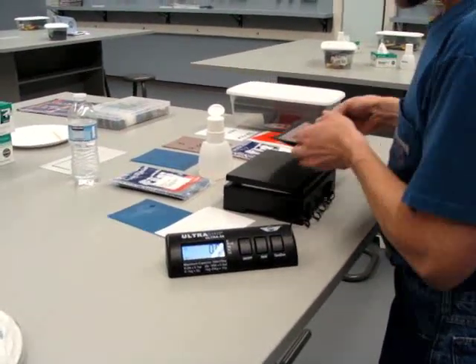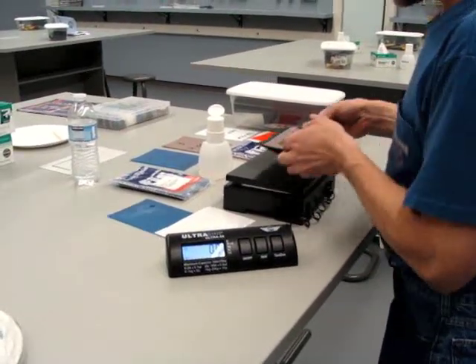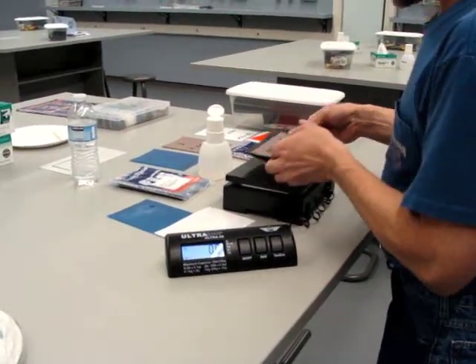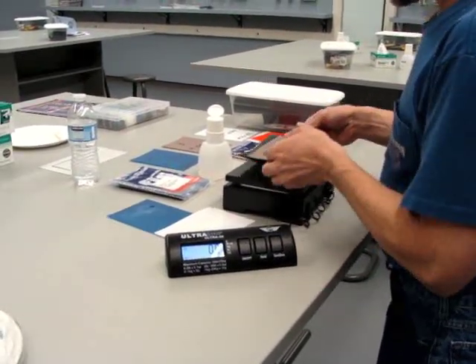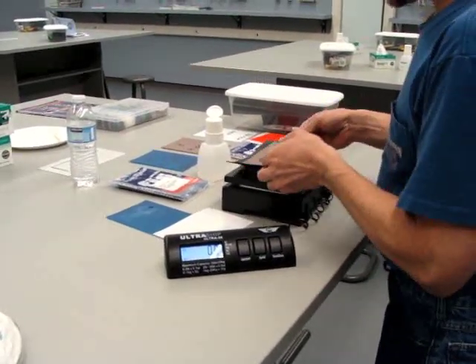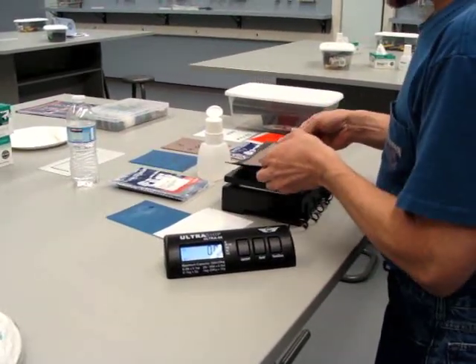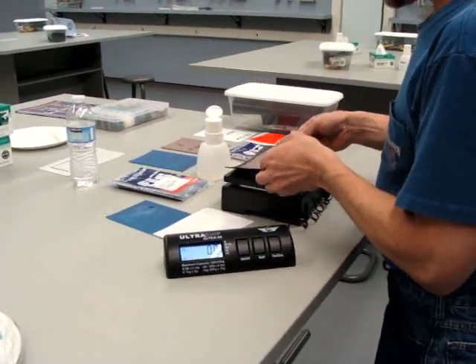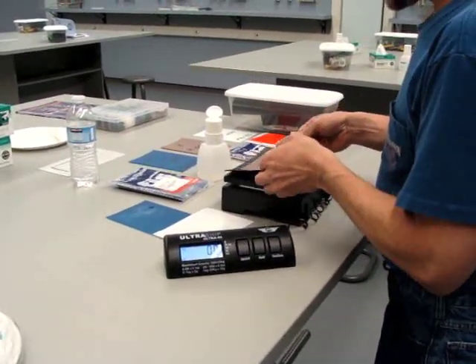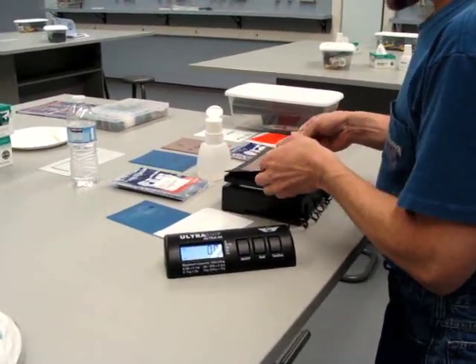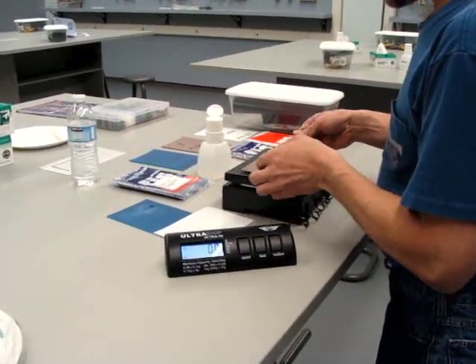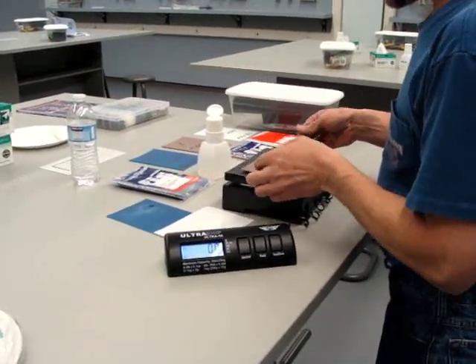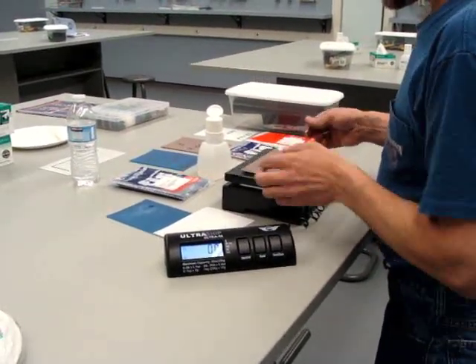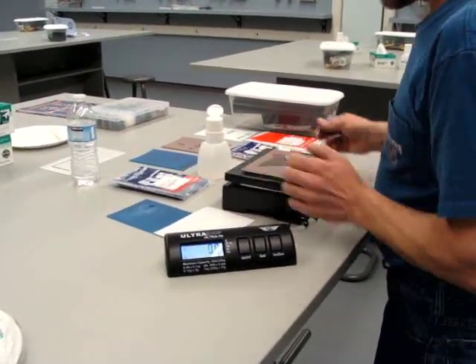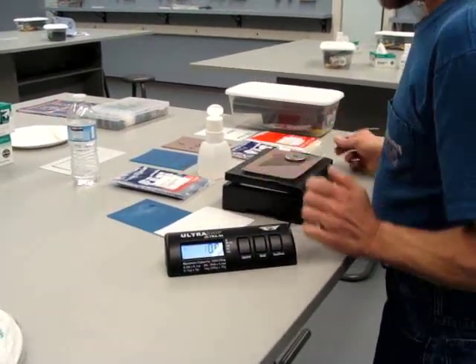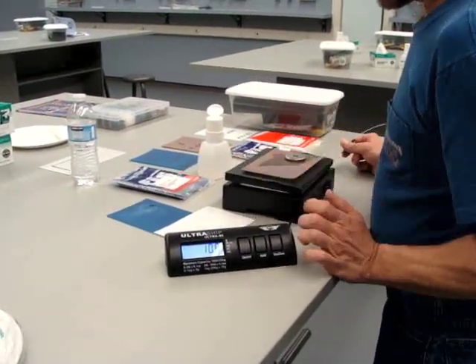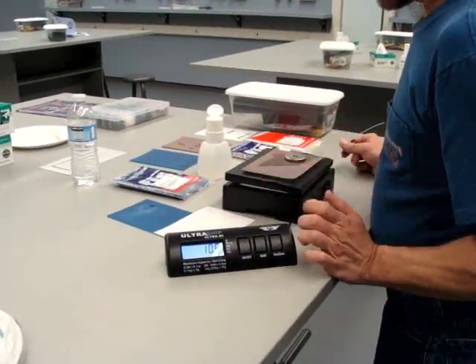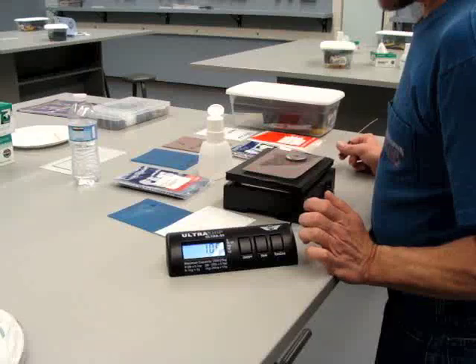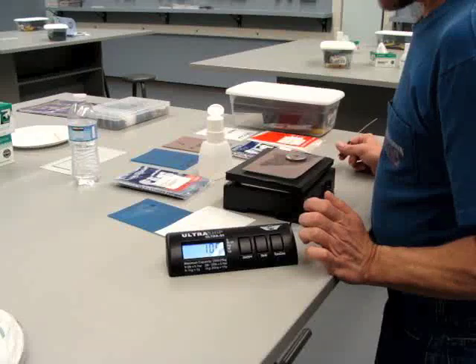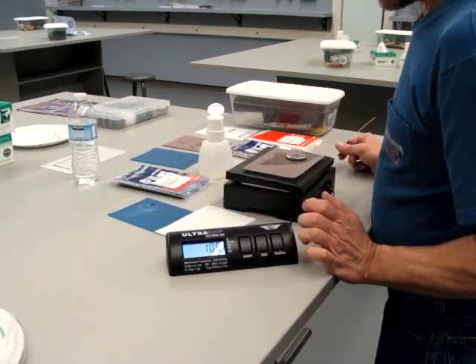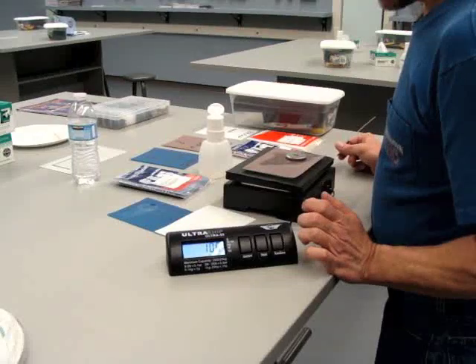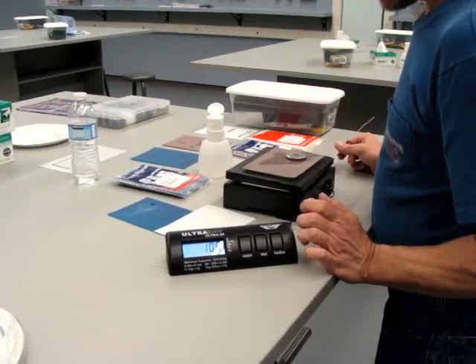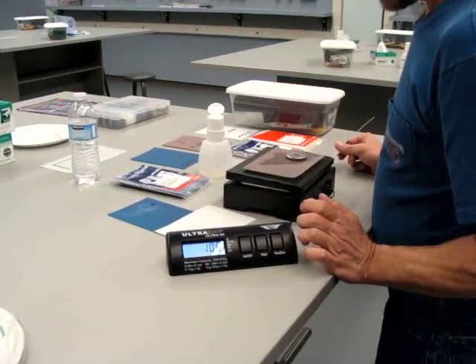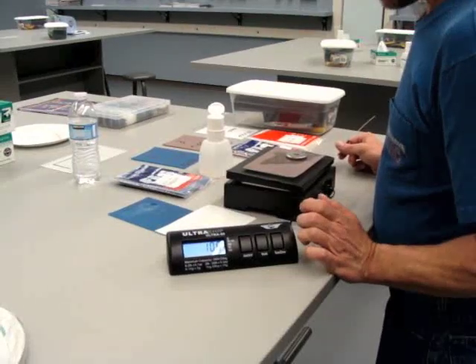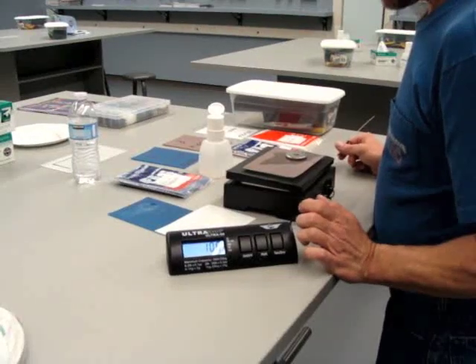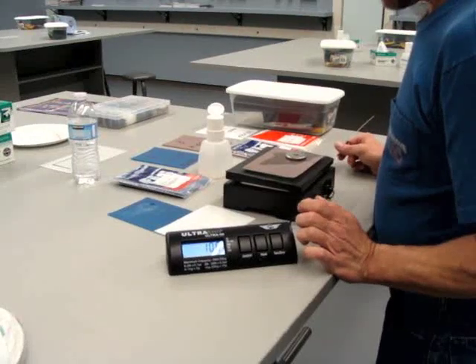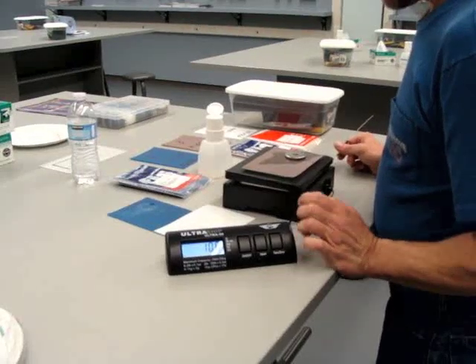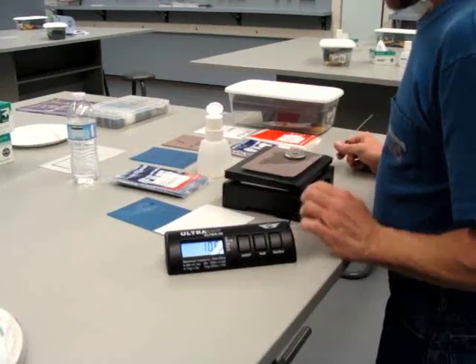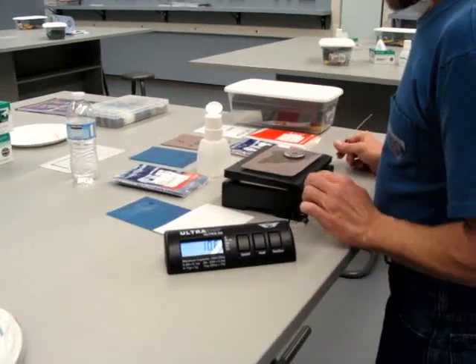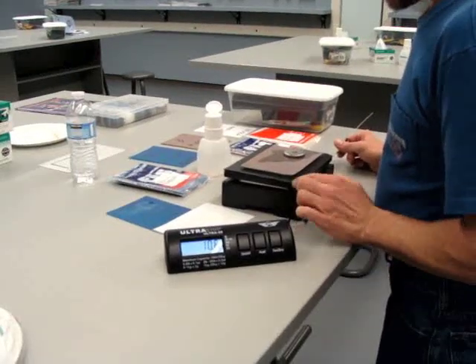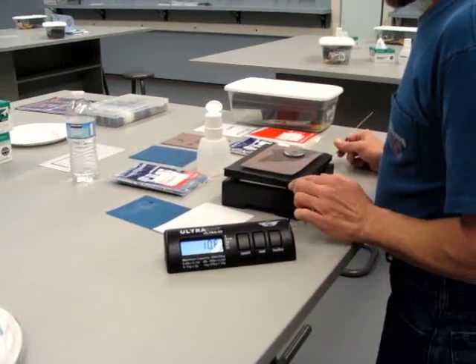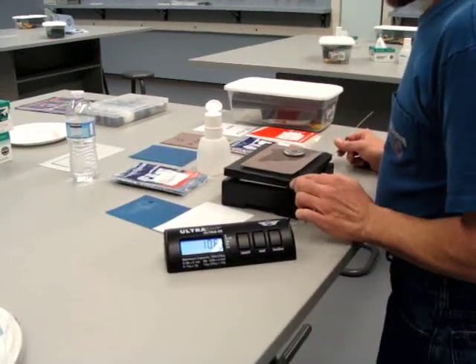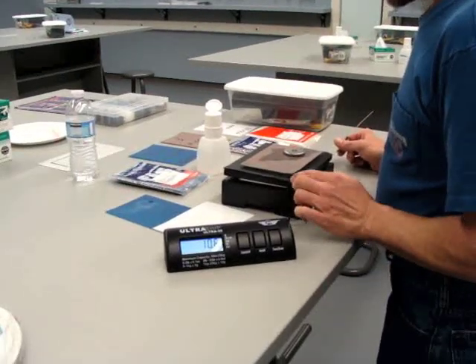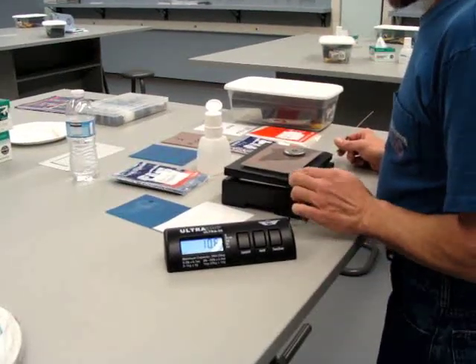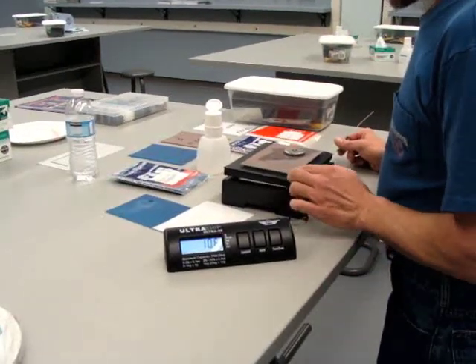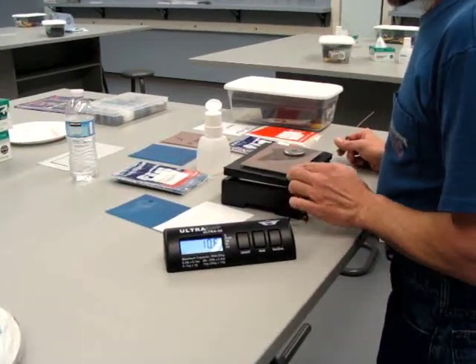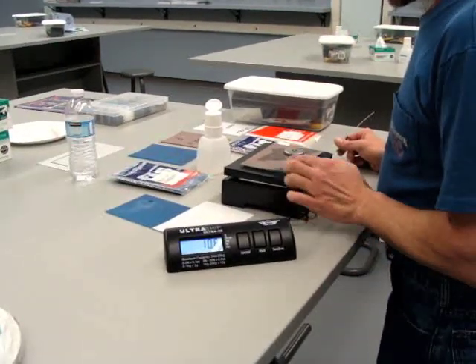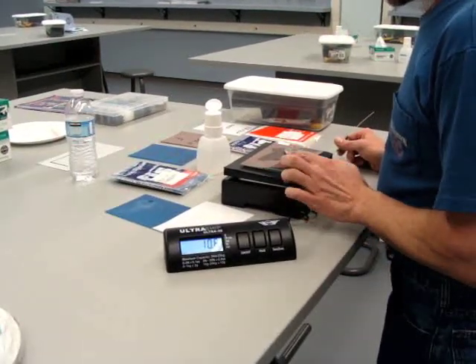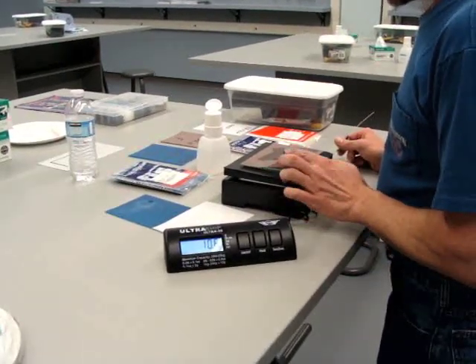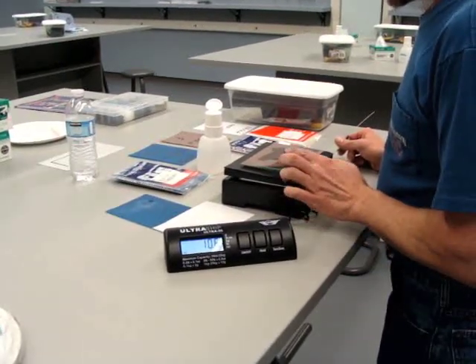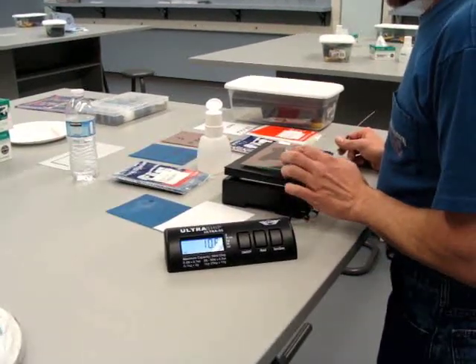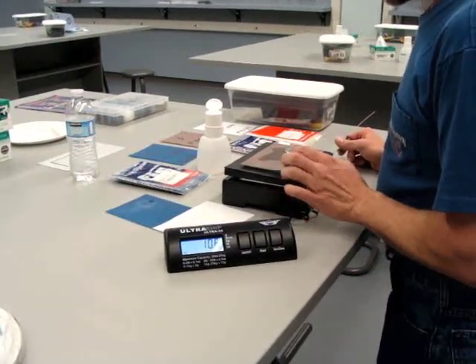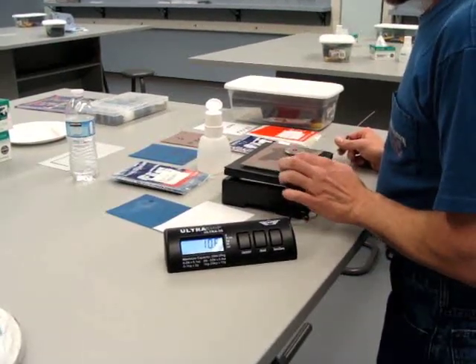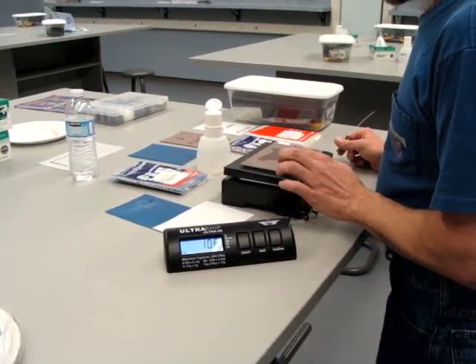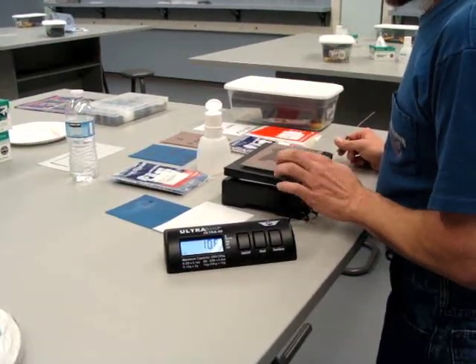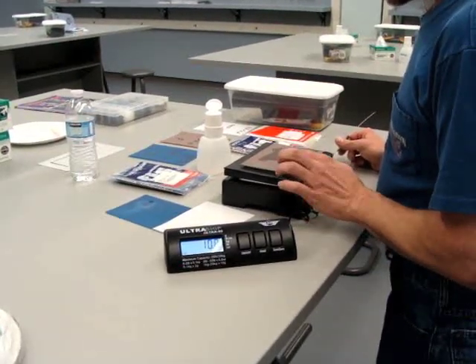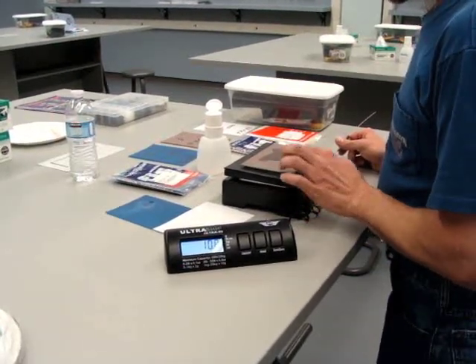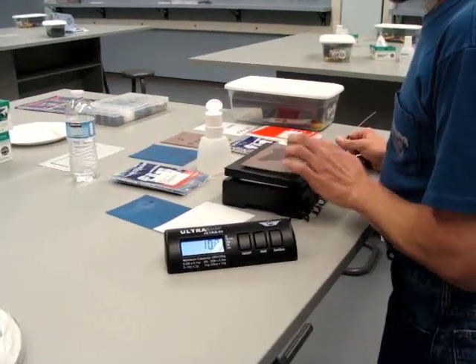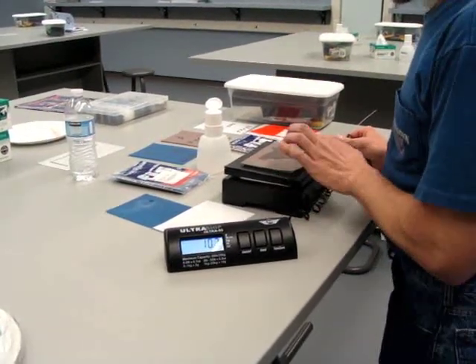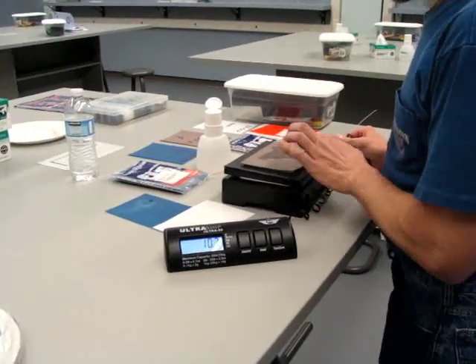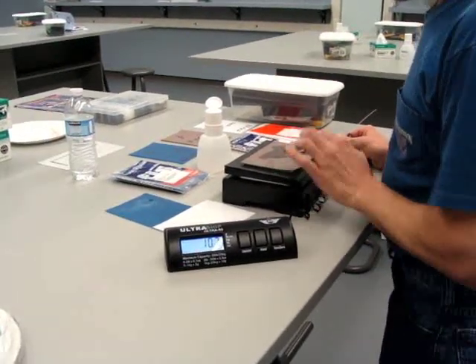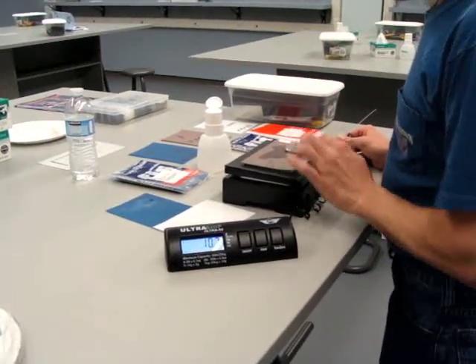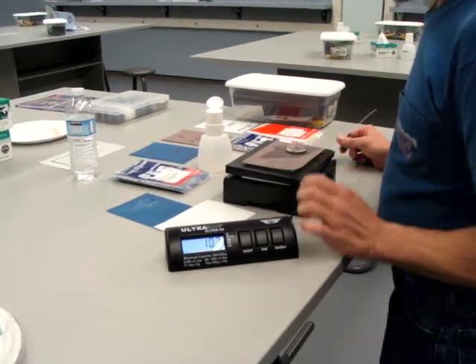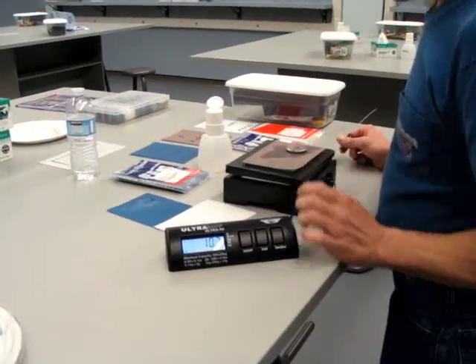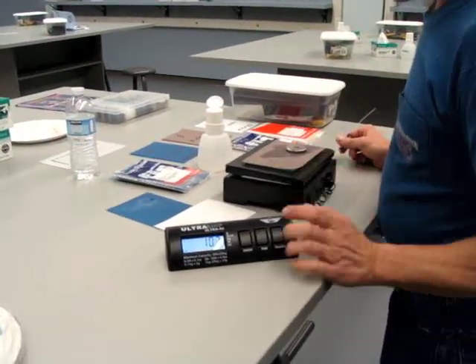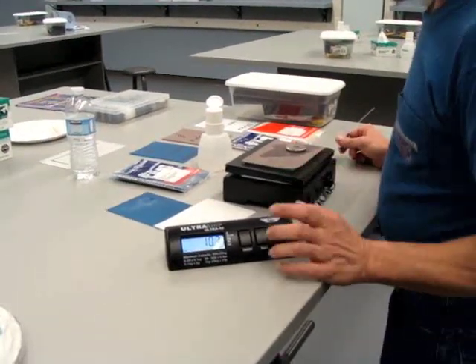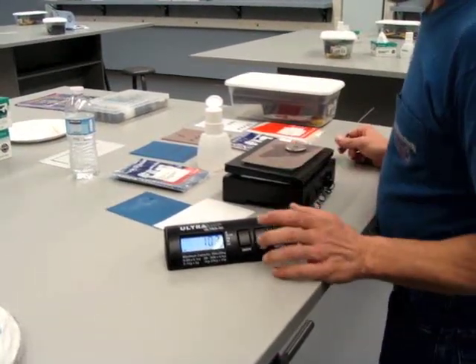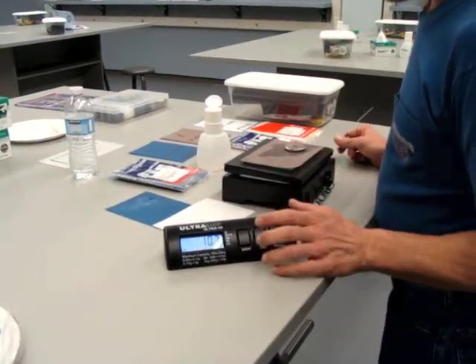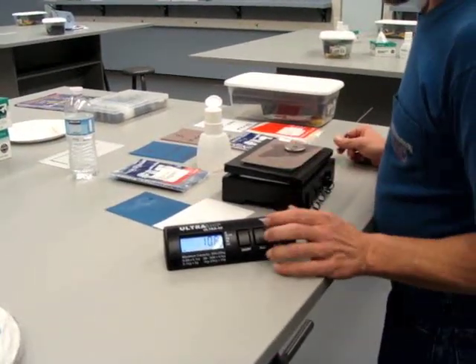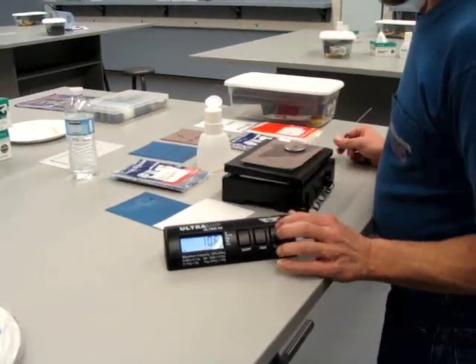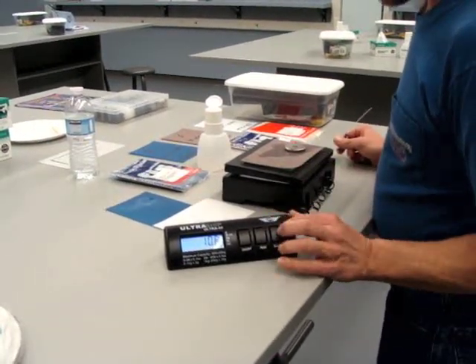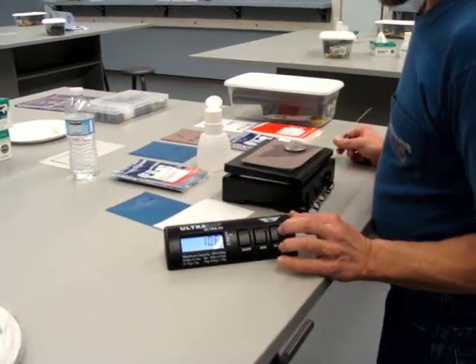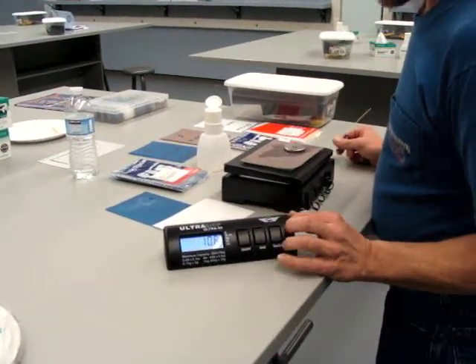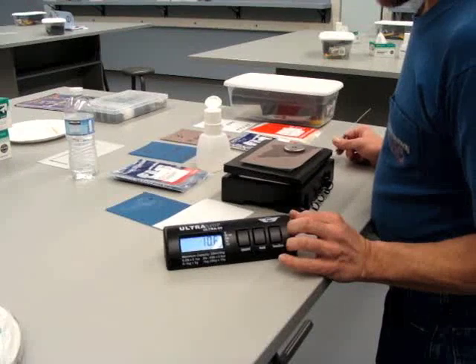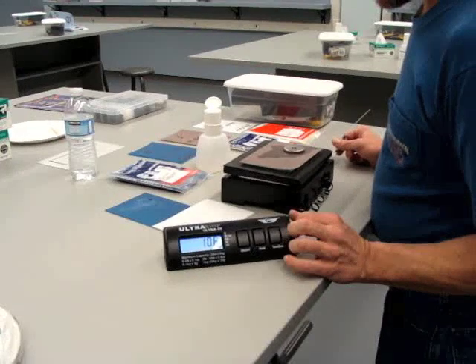Set it at zero. We have a rubber mat, a piece of glass, polishing paper, and a puck. With those materials on the scale, it comes out at 10.7.